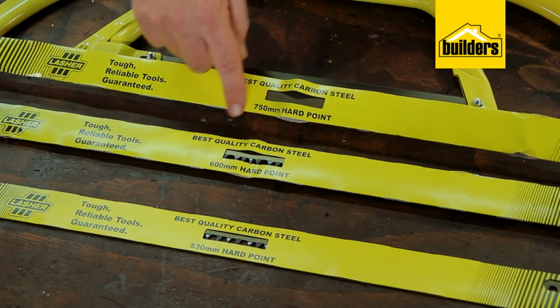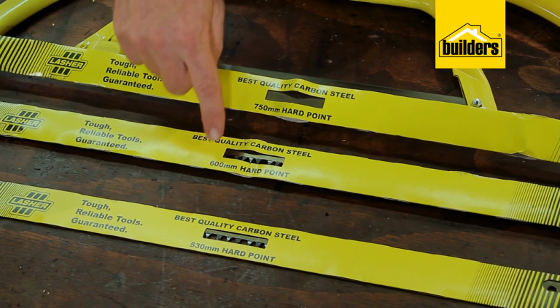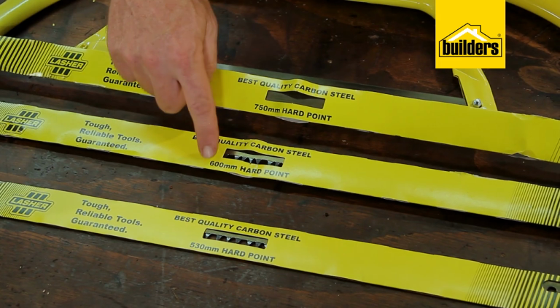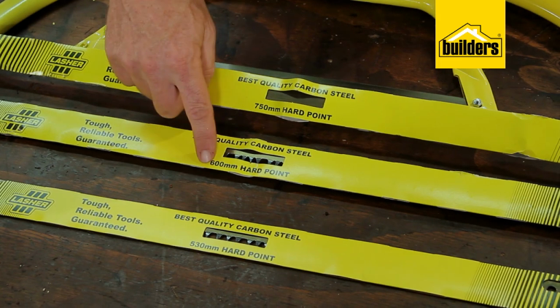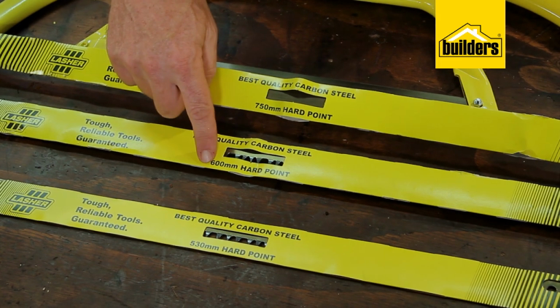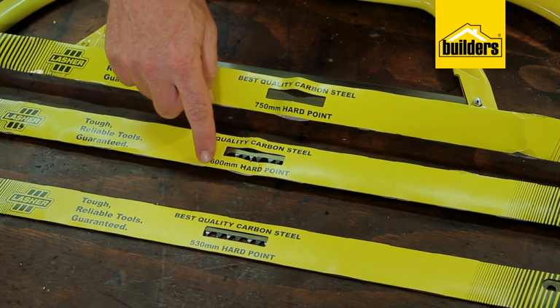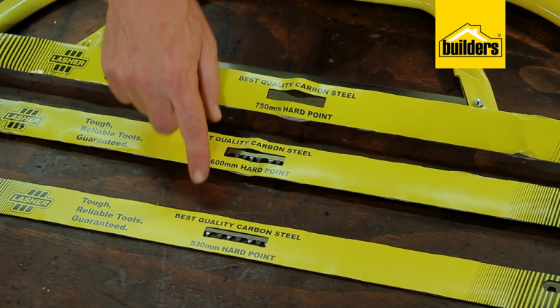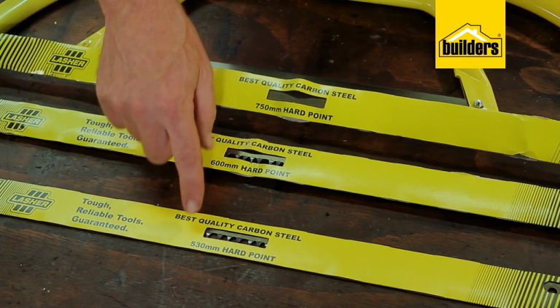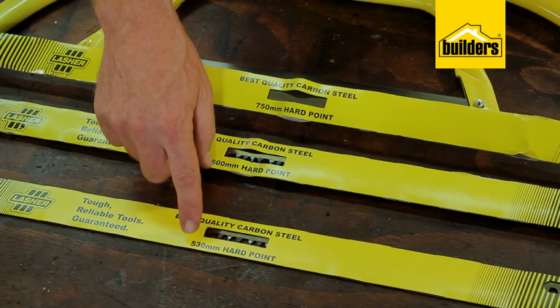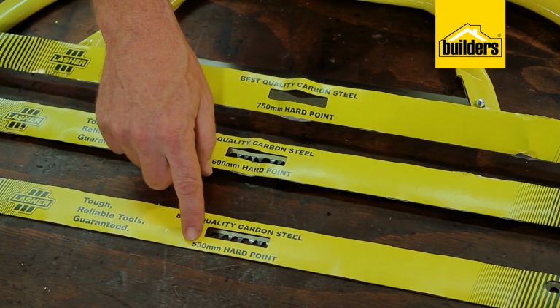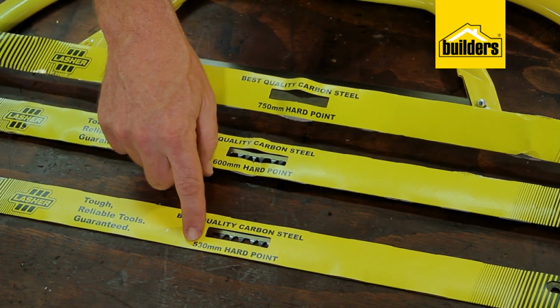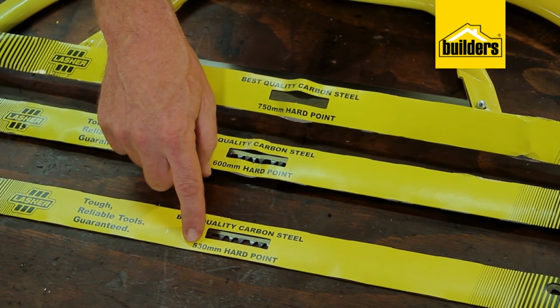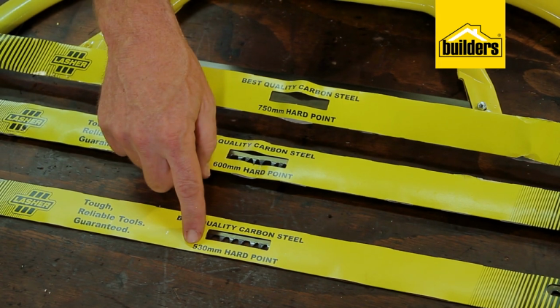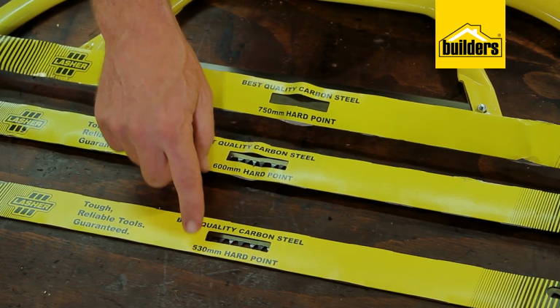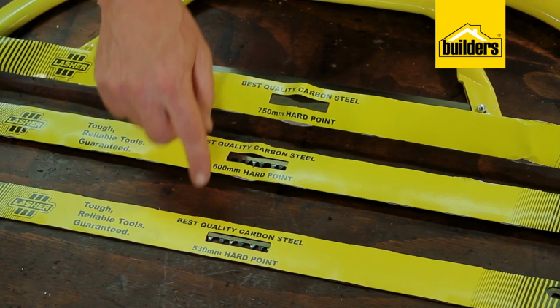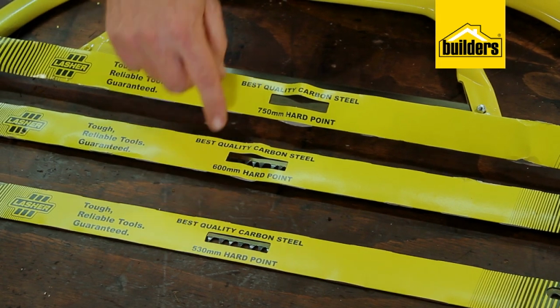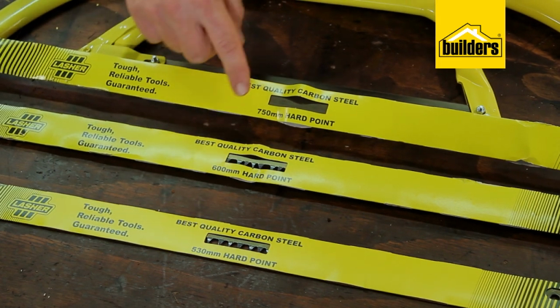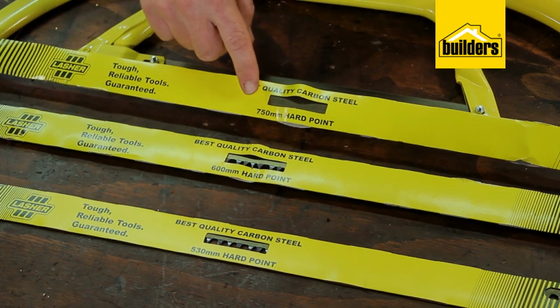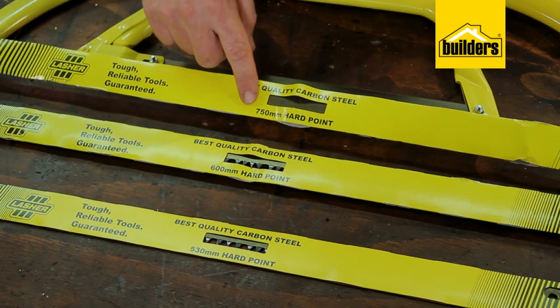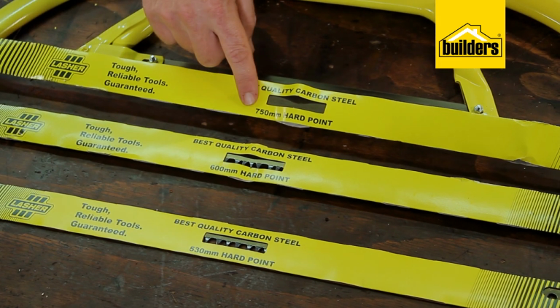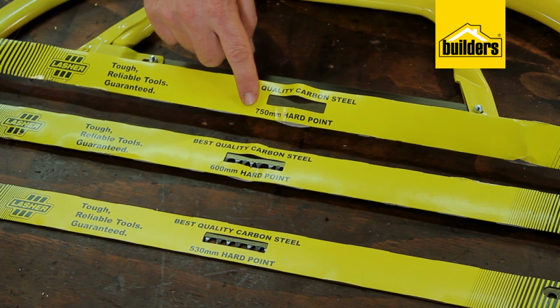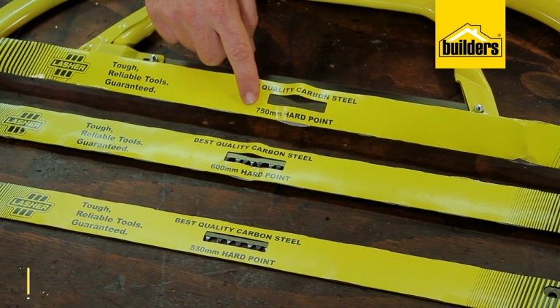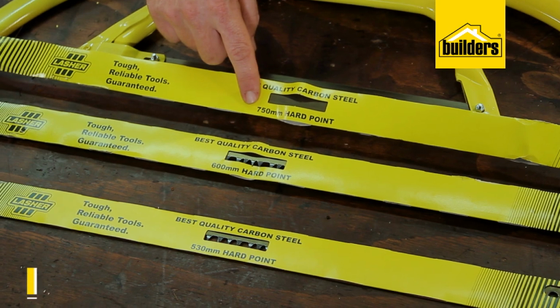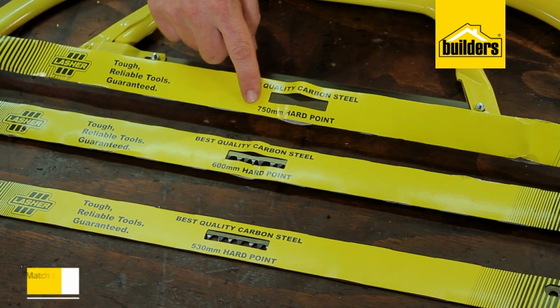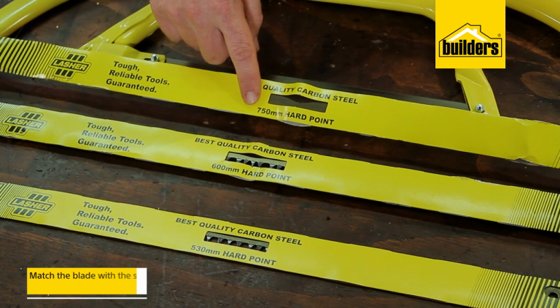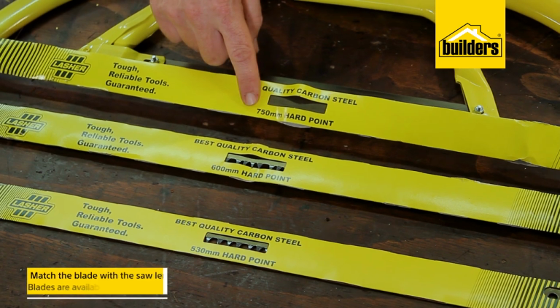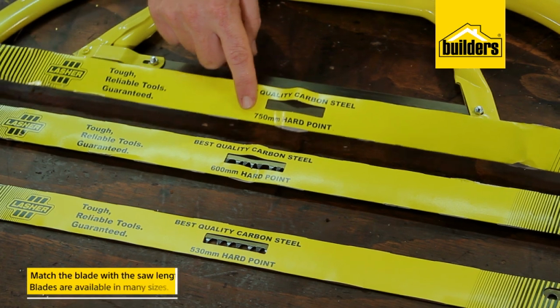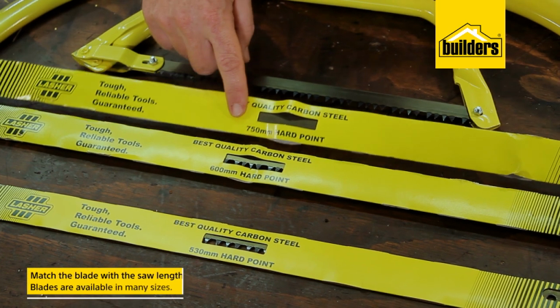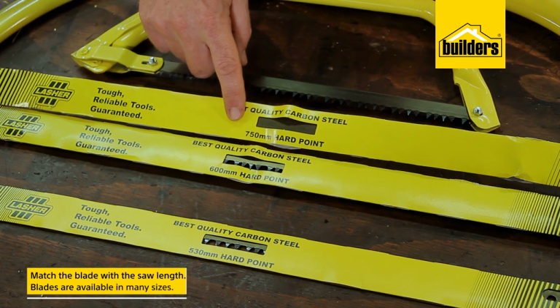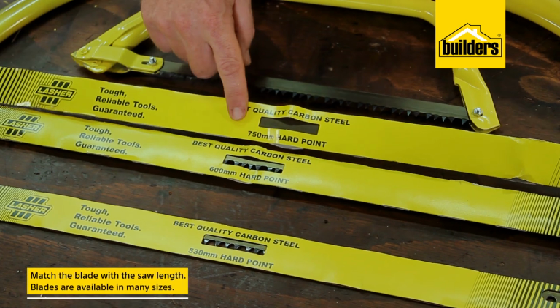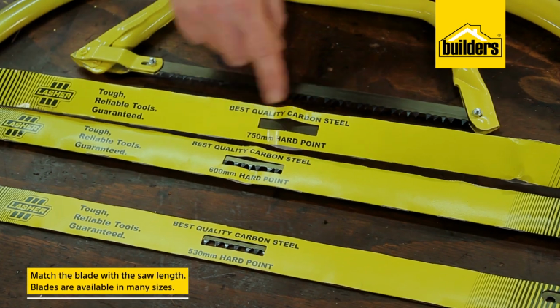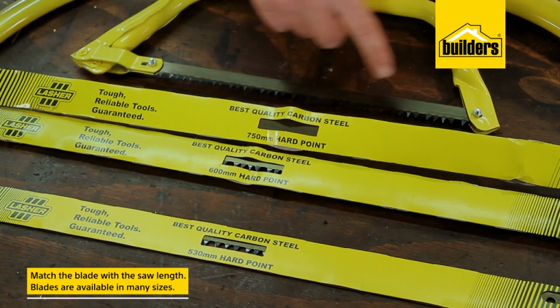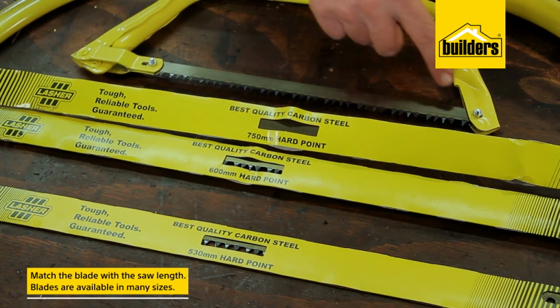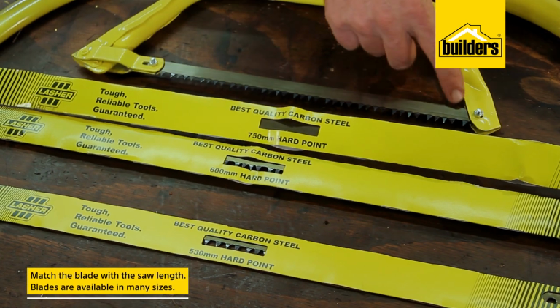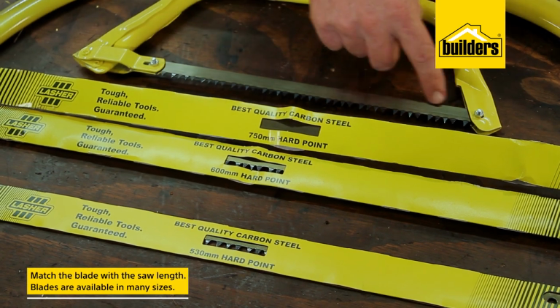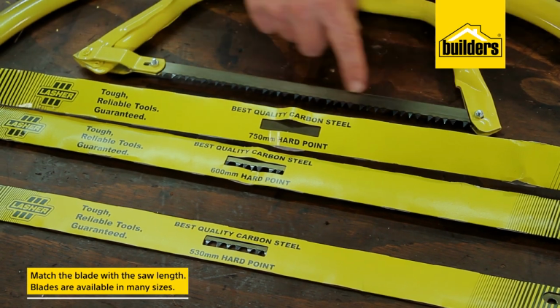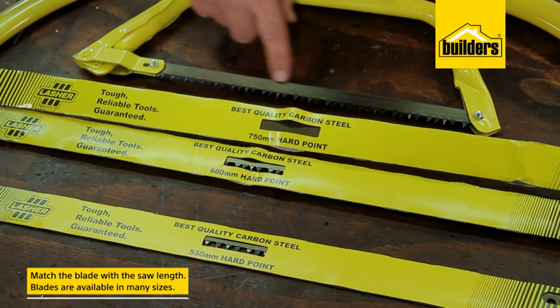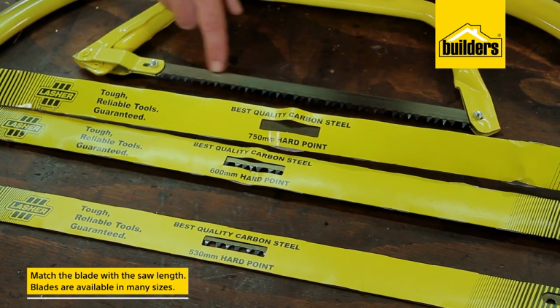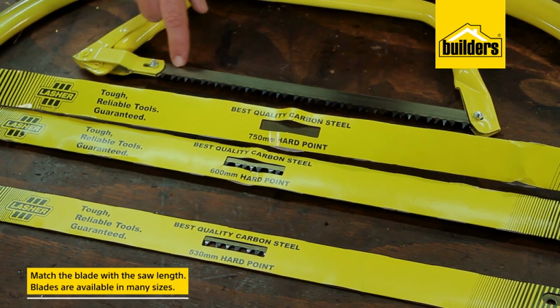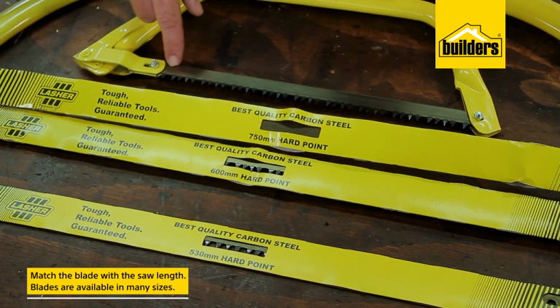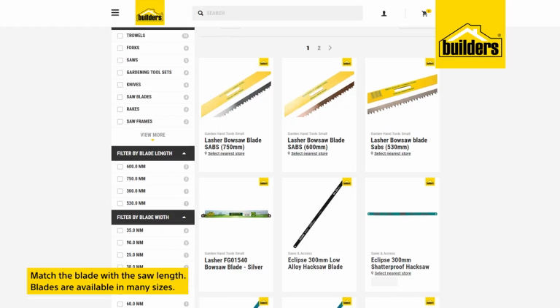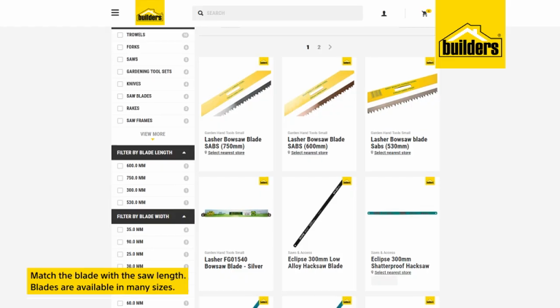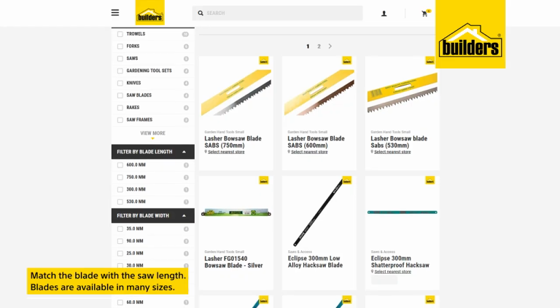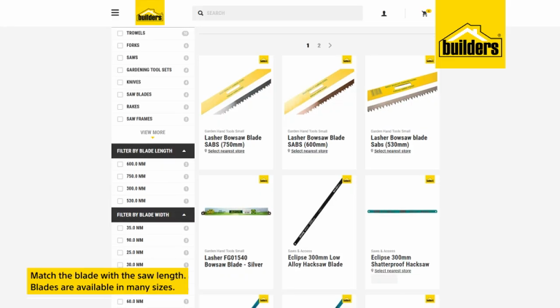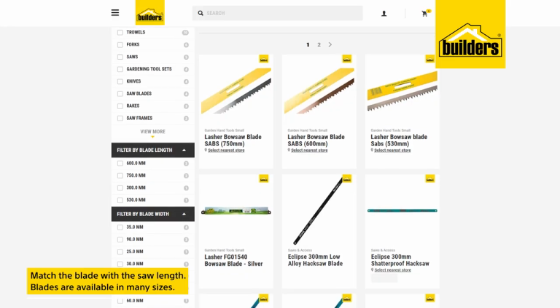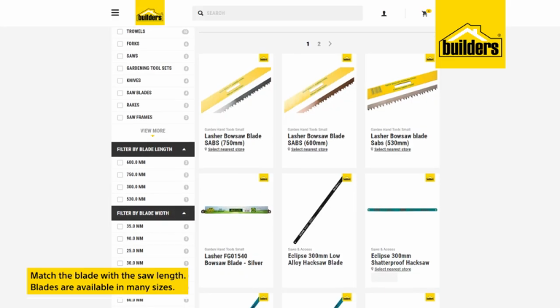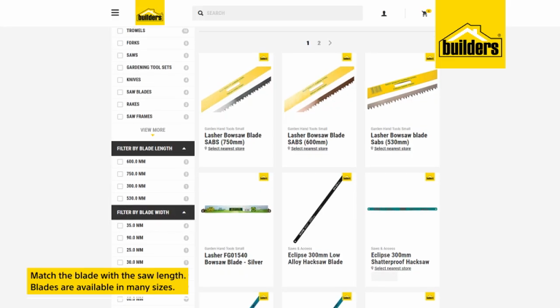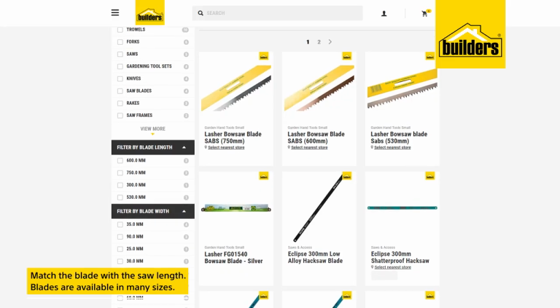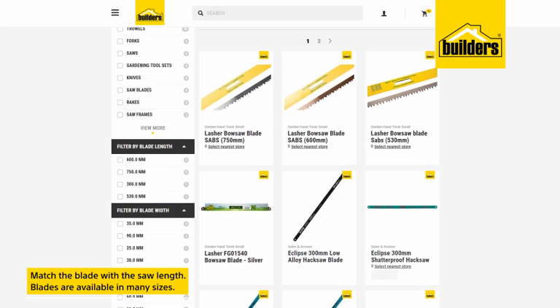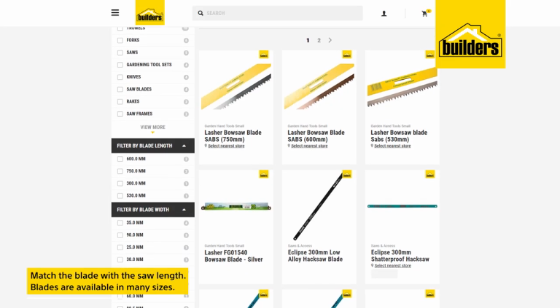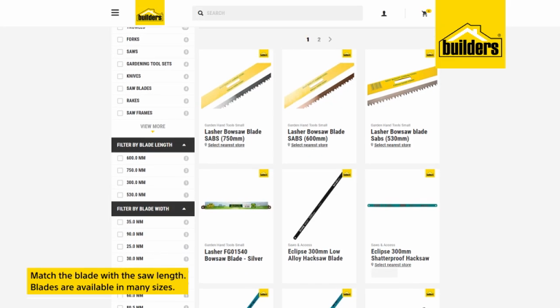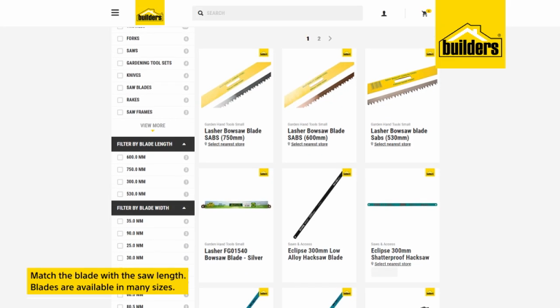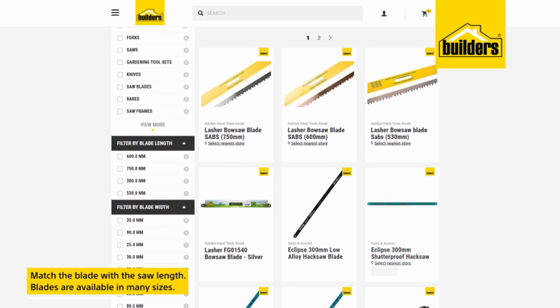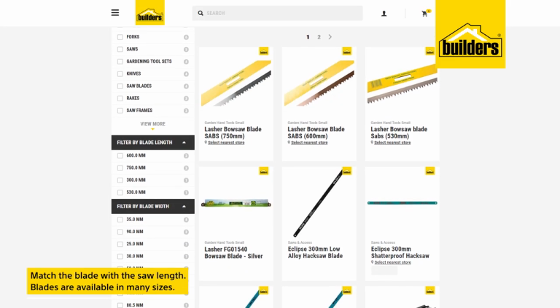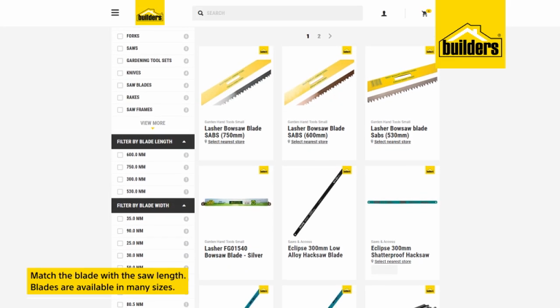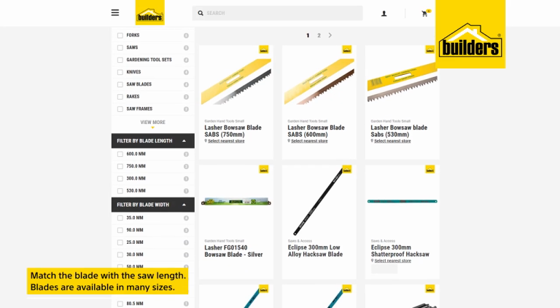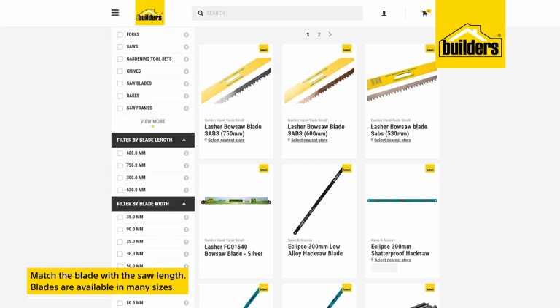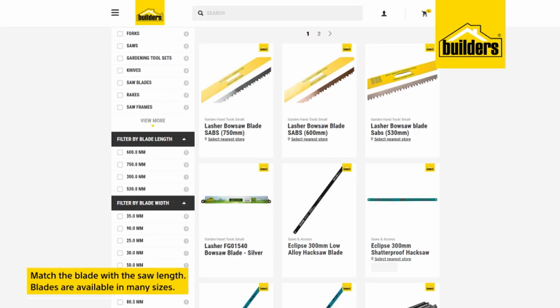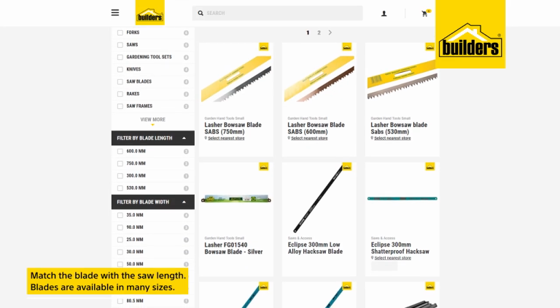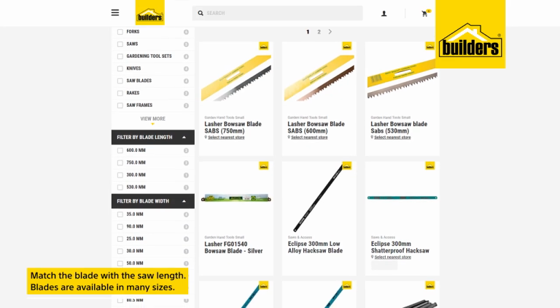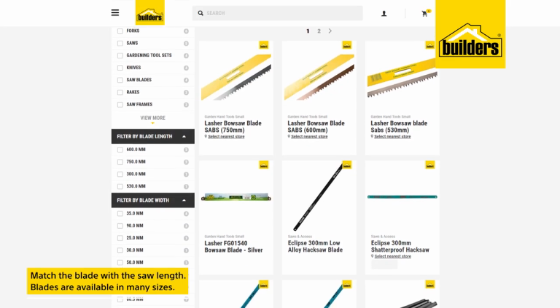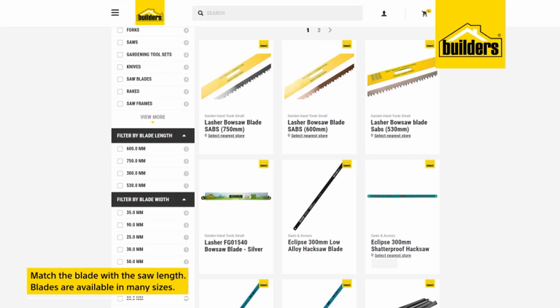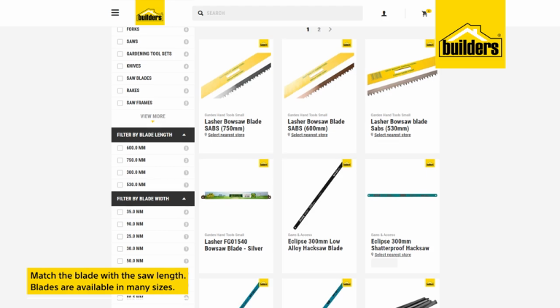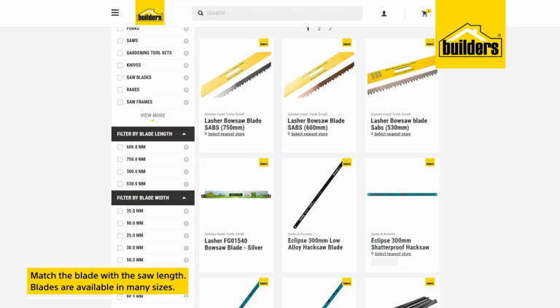Always make sure when purchasing a new blade that you match the length of the saw you have, as these blades are available in a number of sizes.